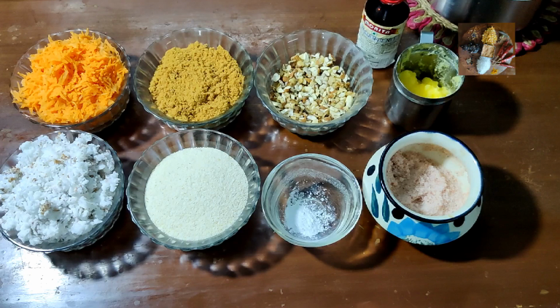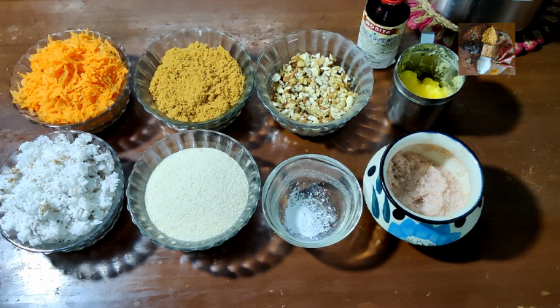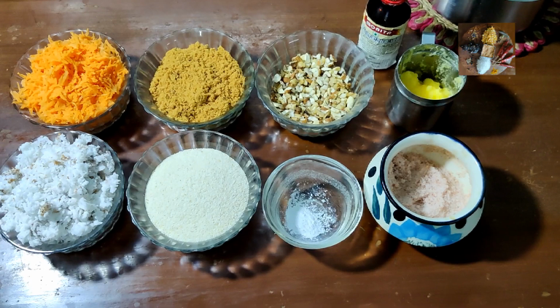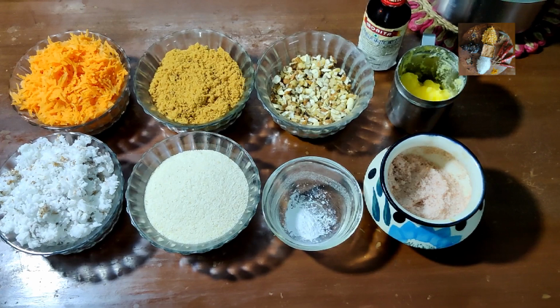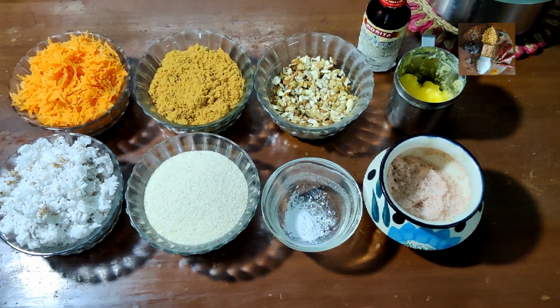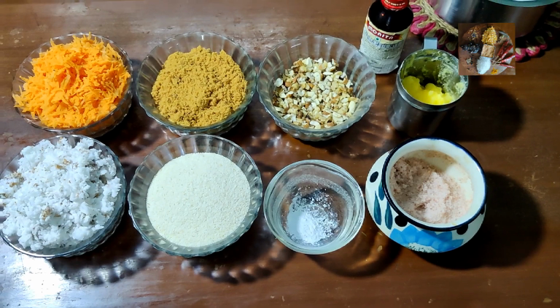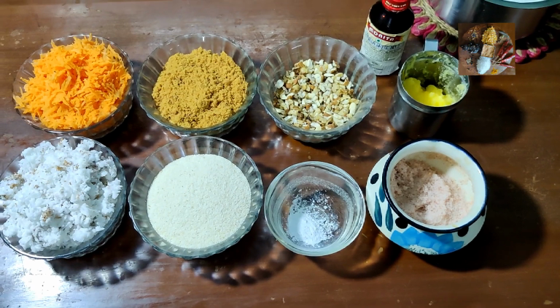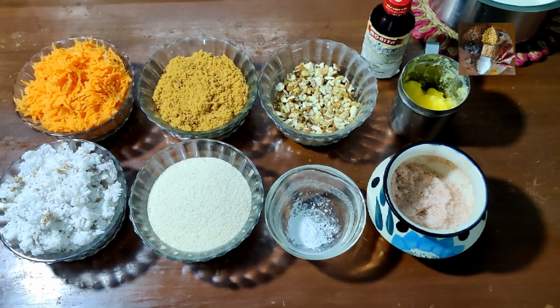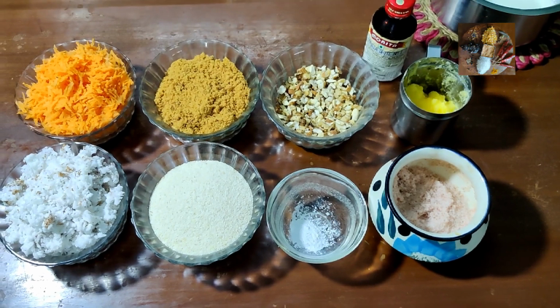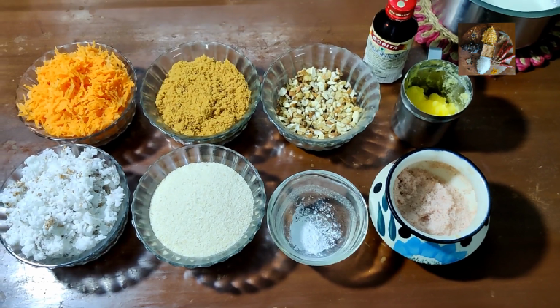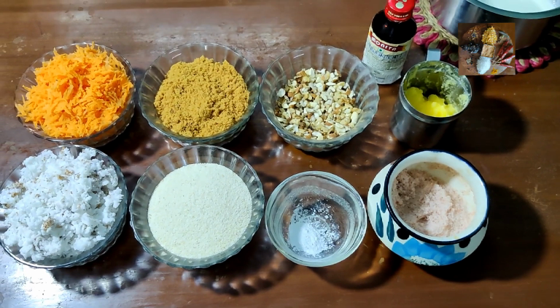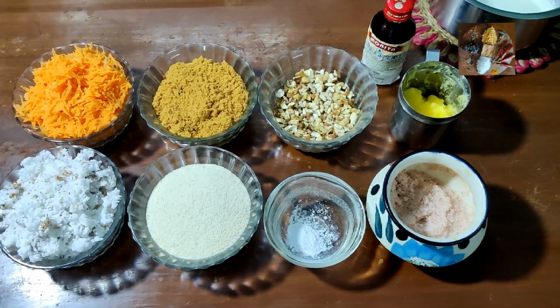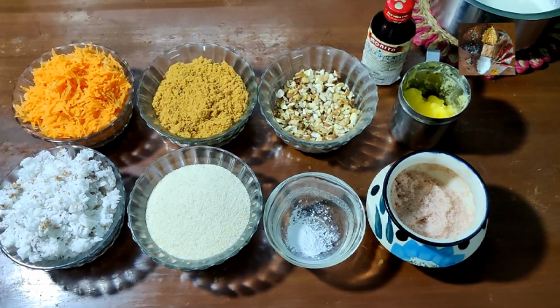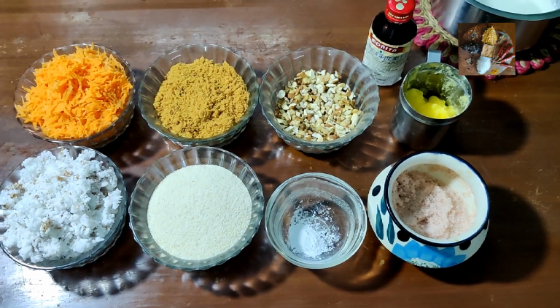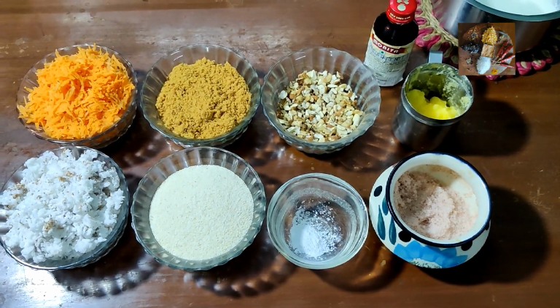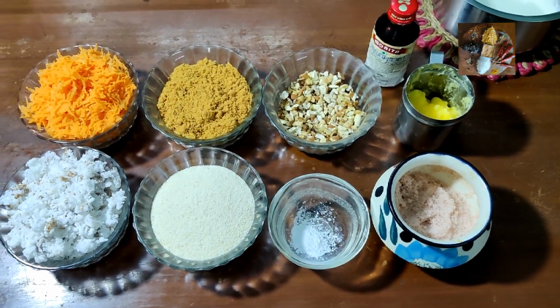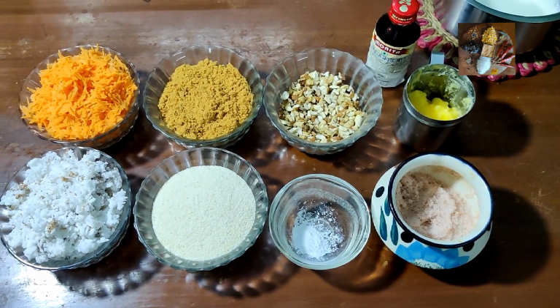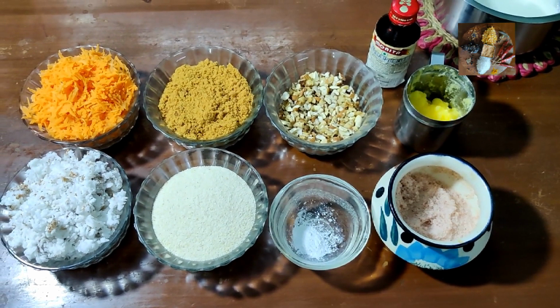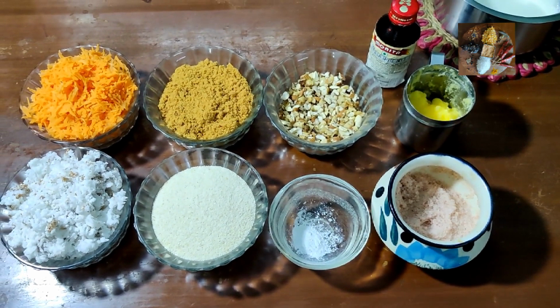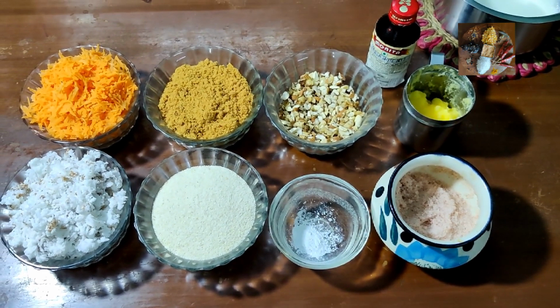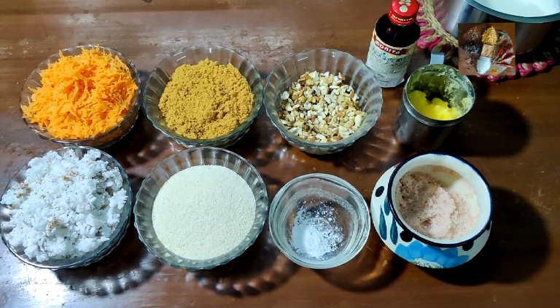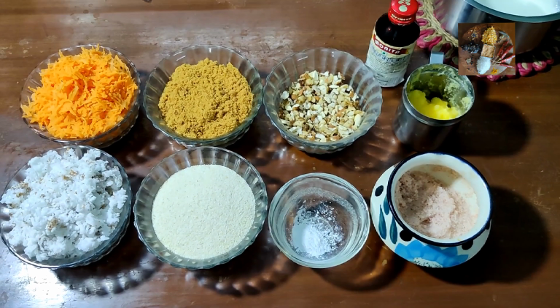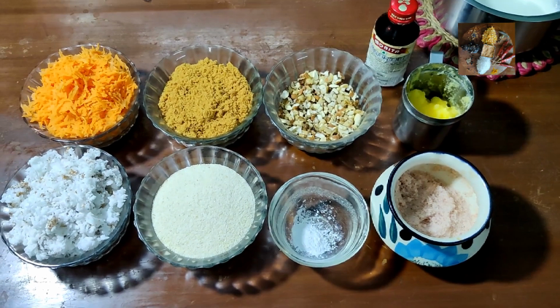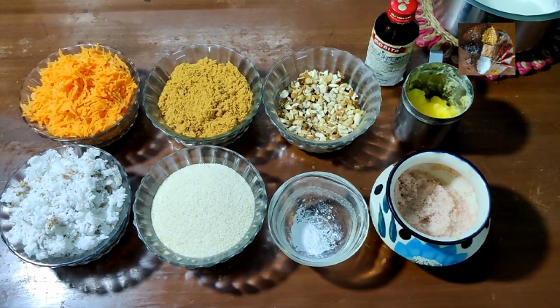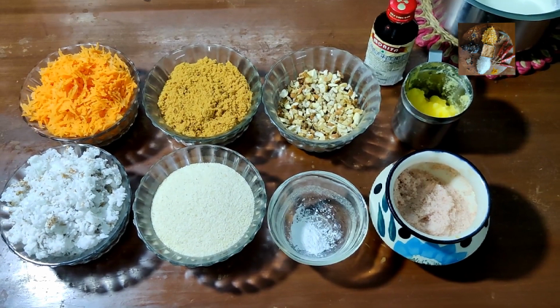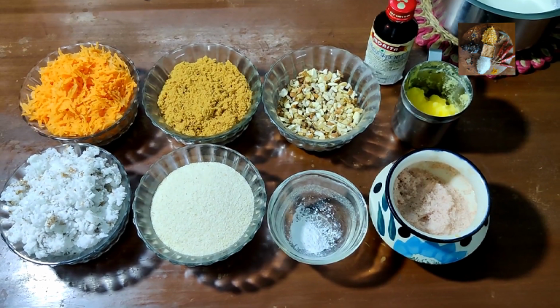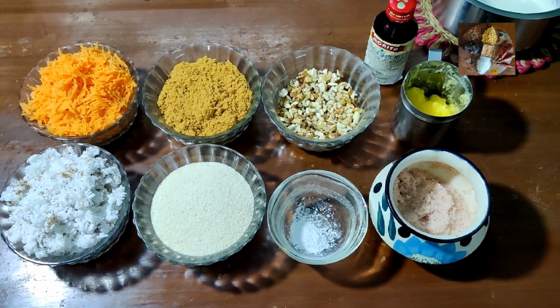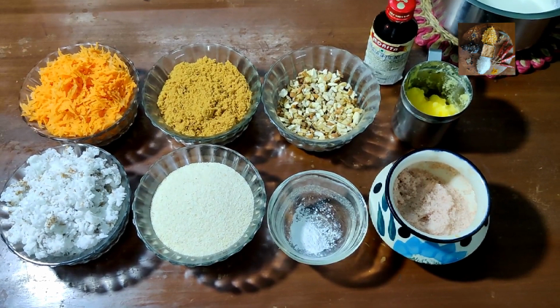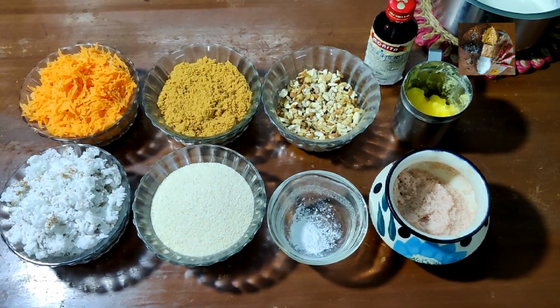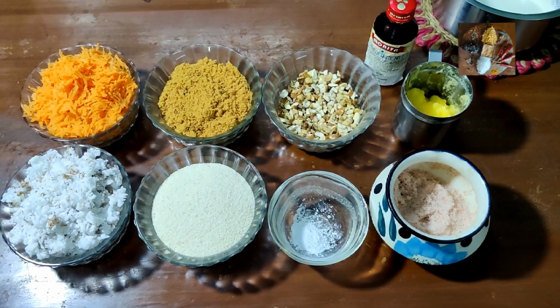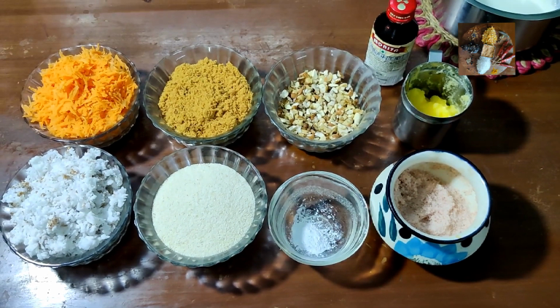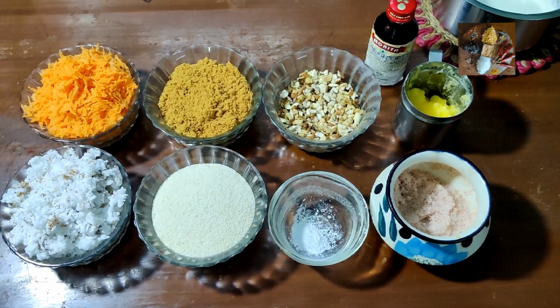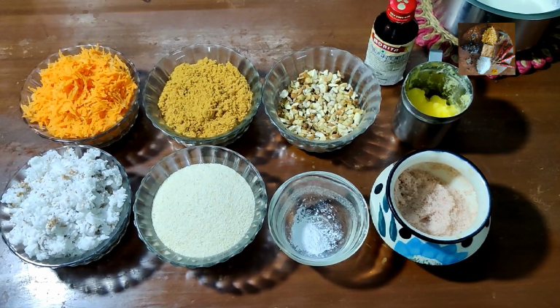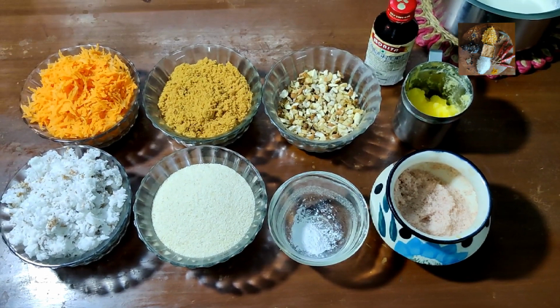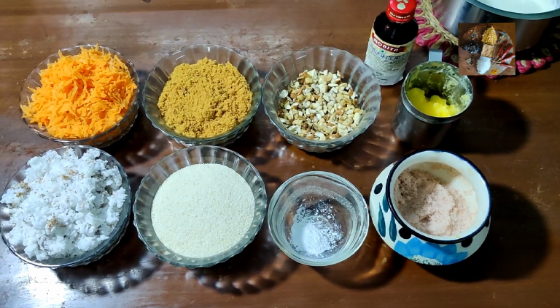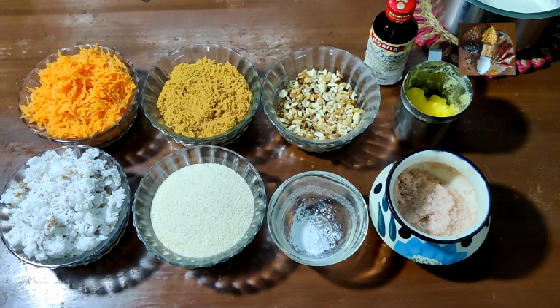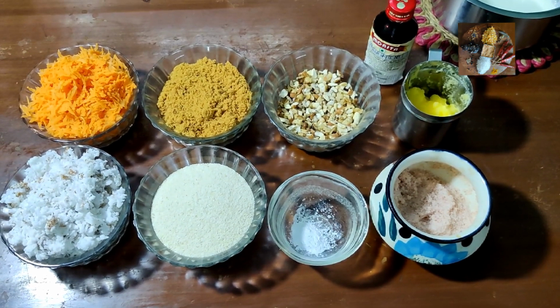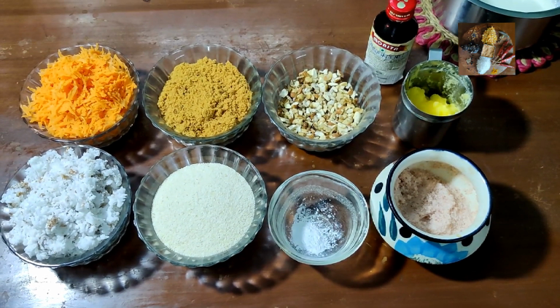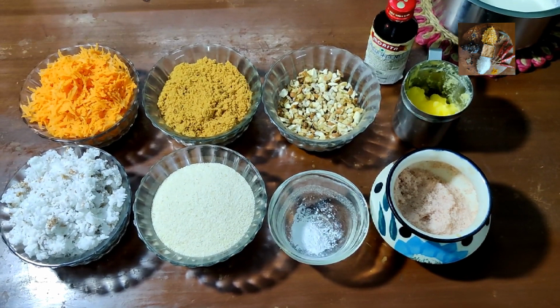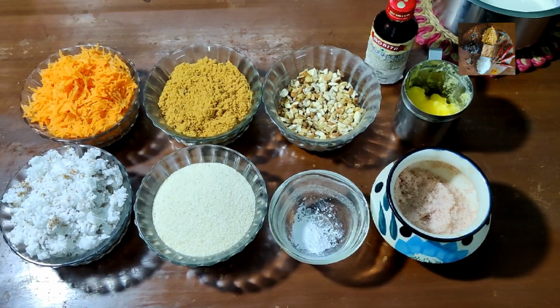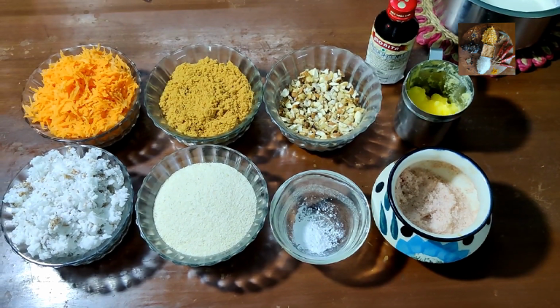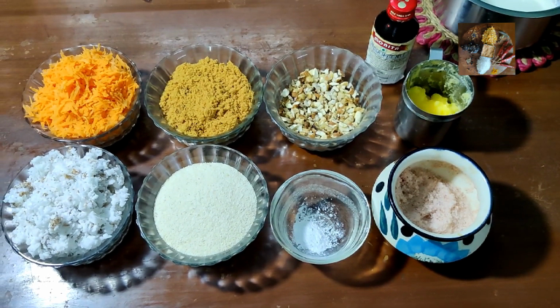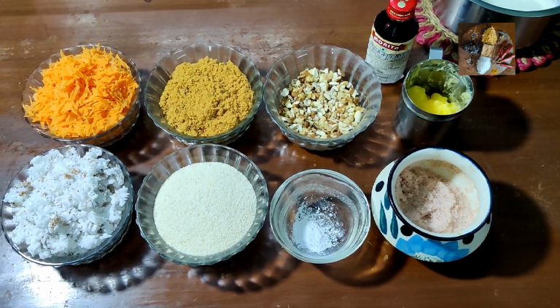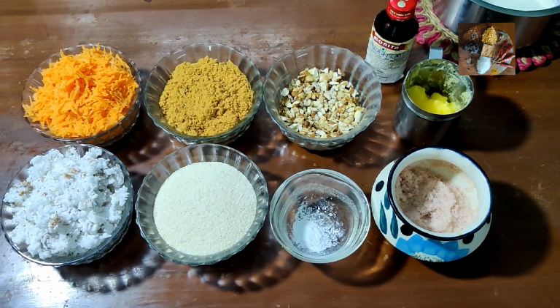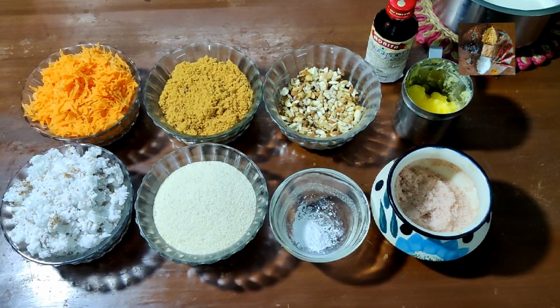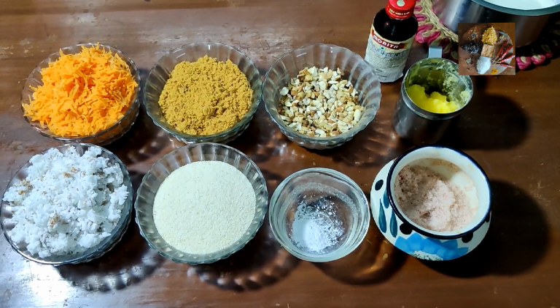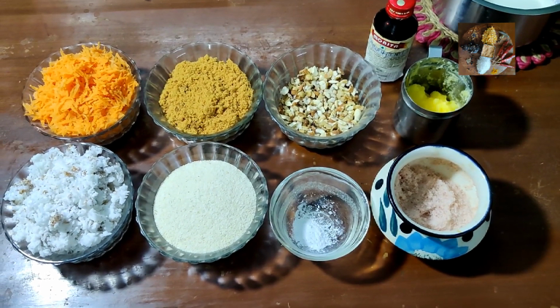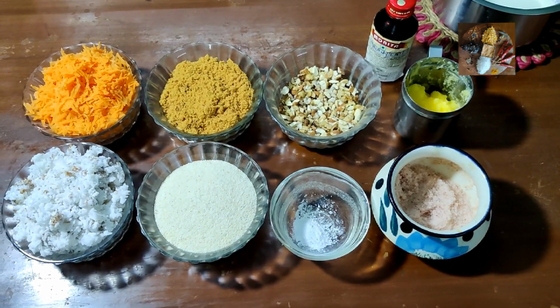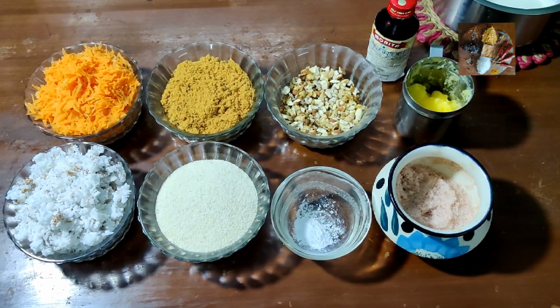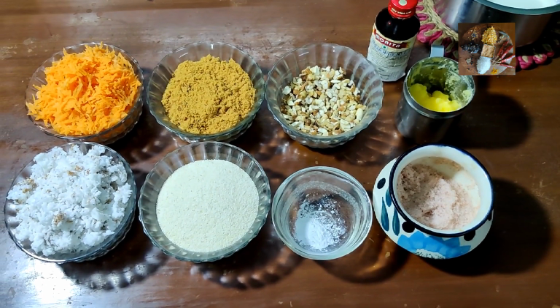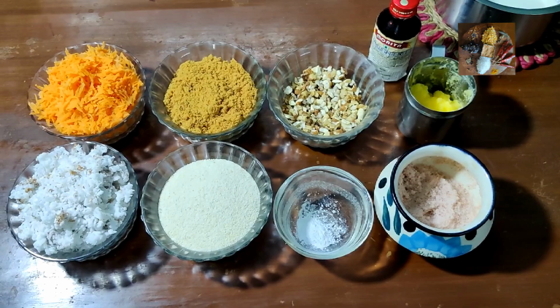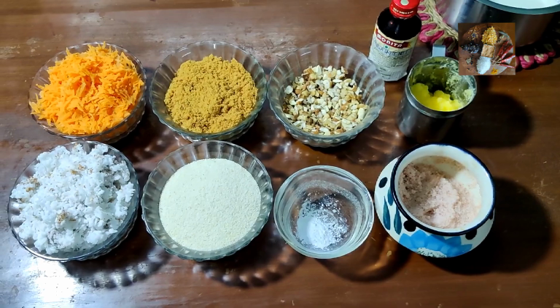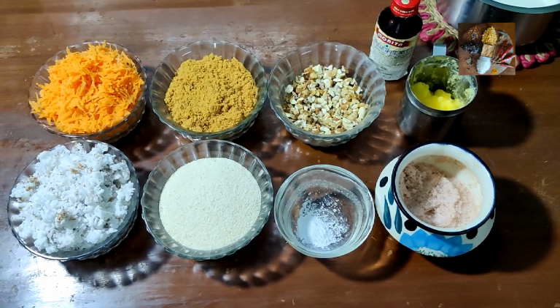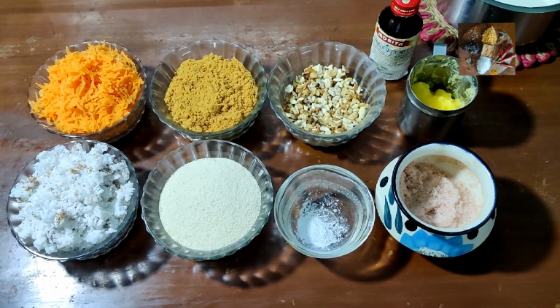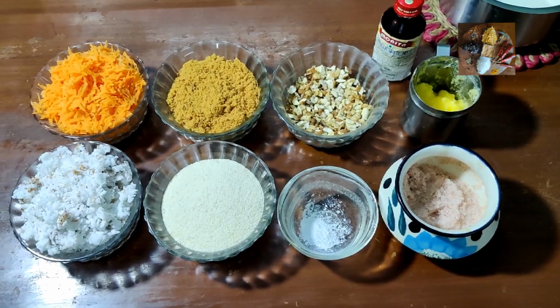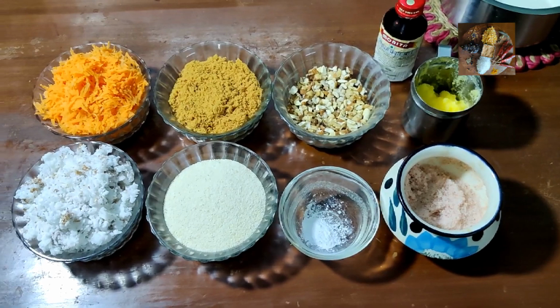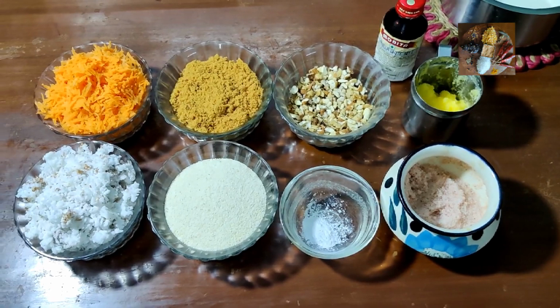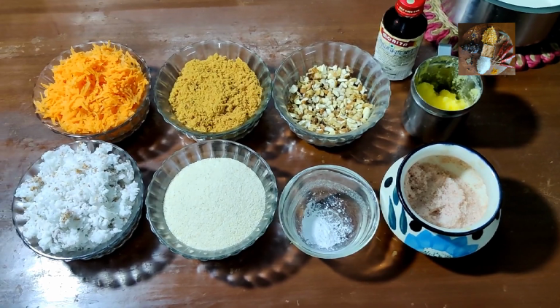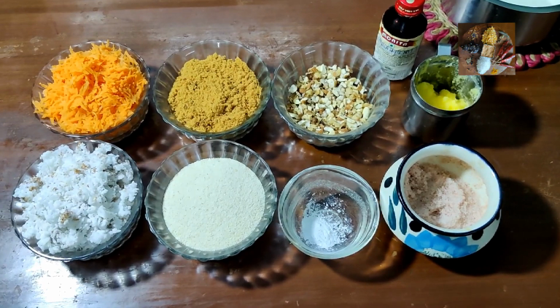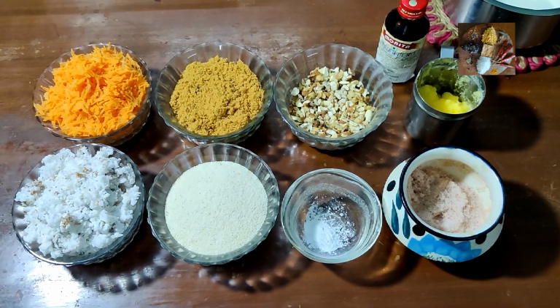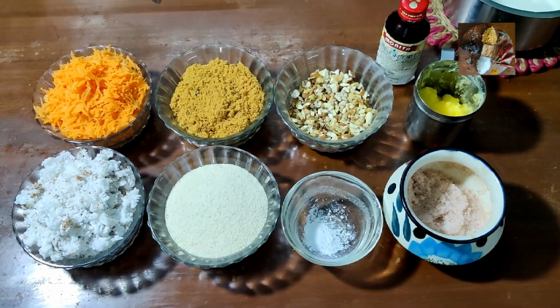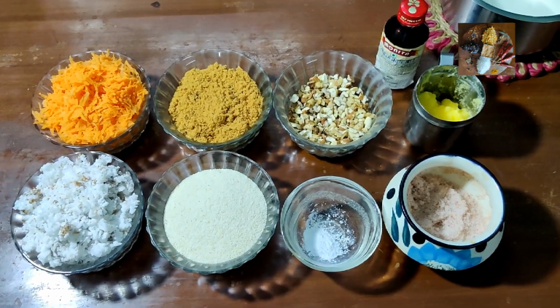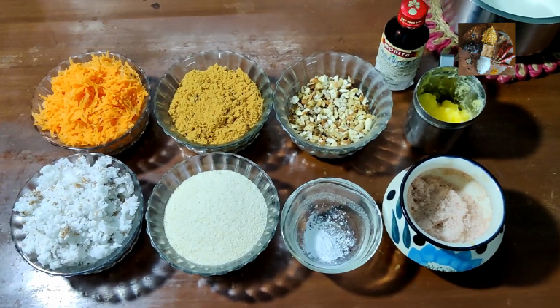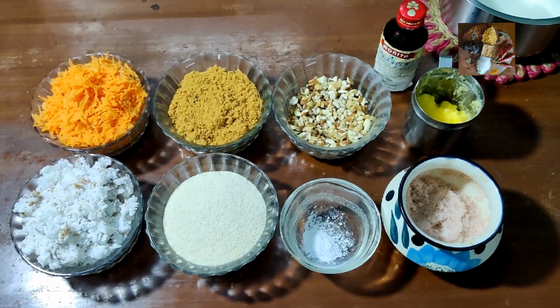Namaste weavers, welcome to Sunita's Kitchen Stories. Today I am going to prepare carrot cake.